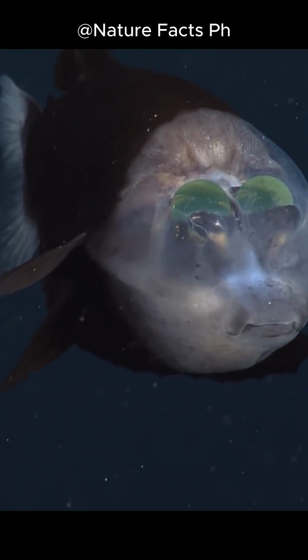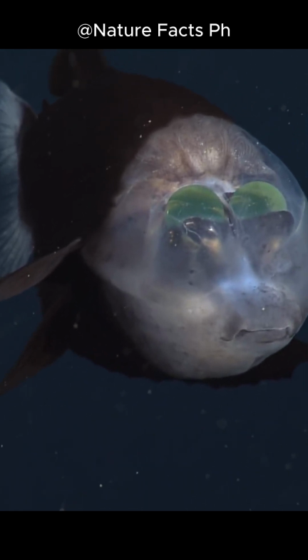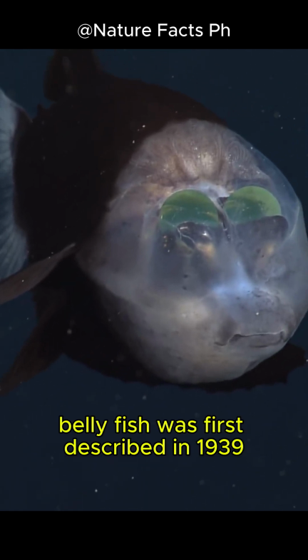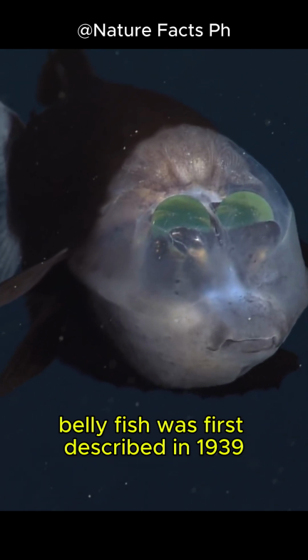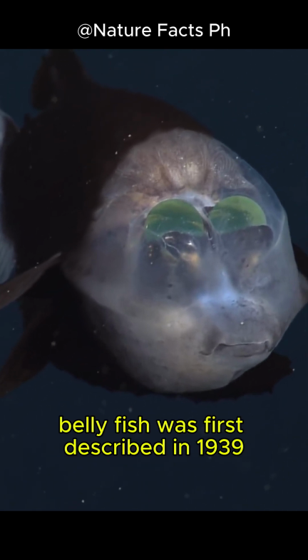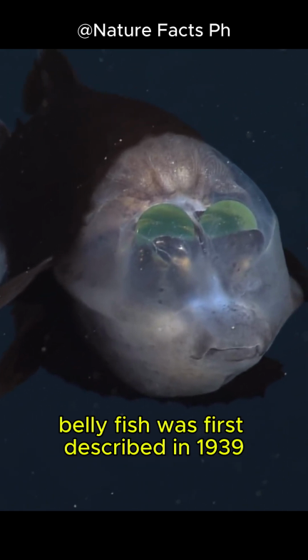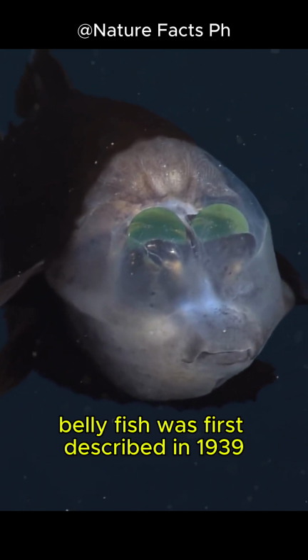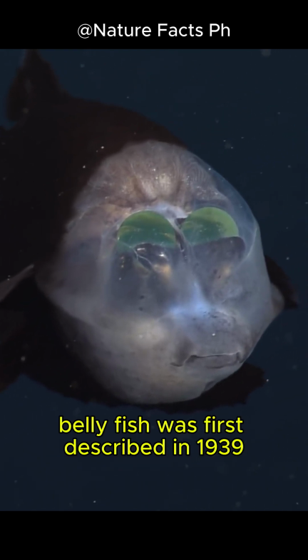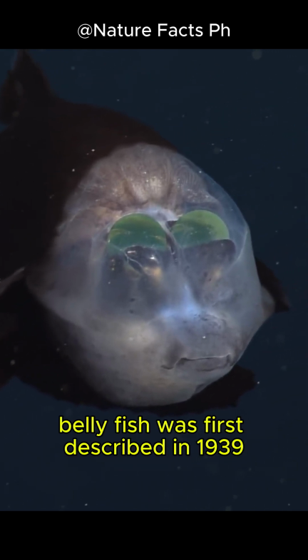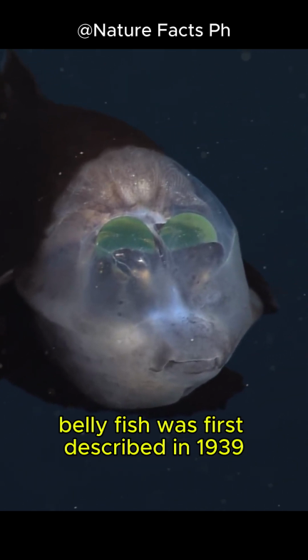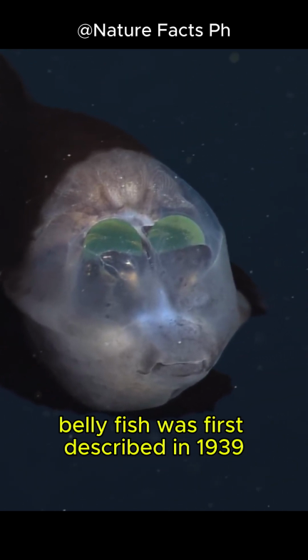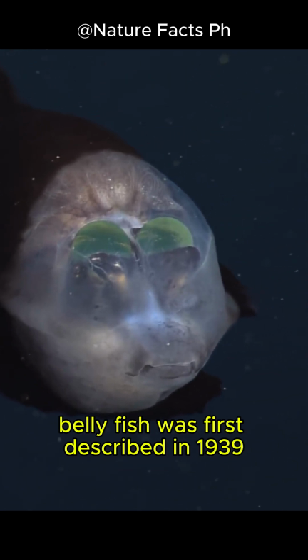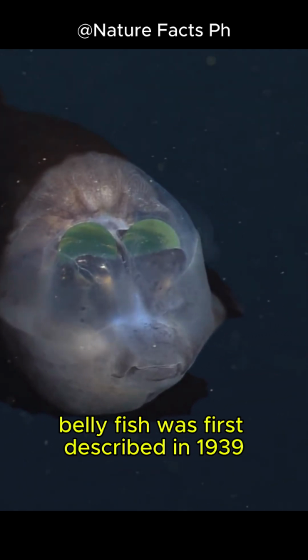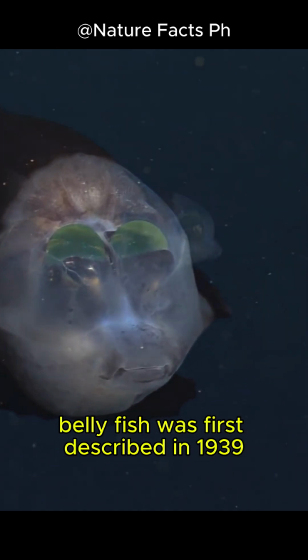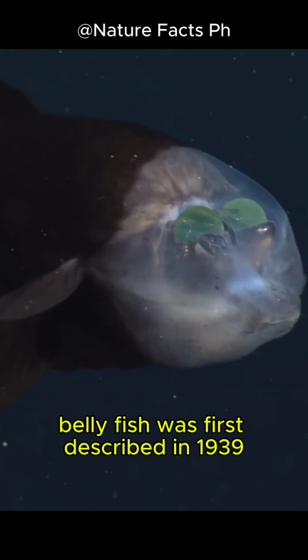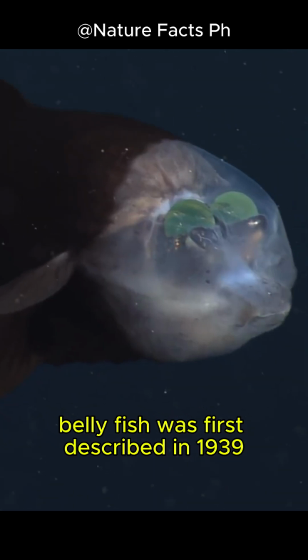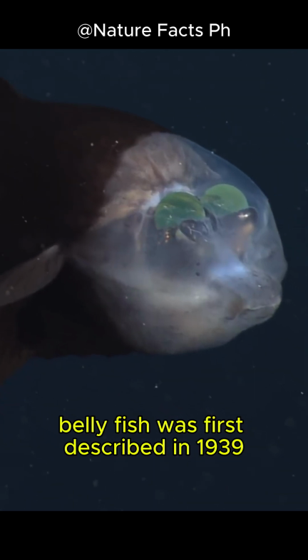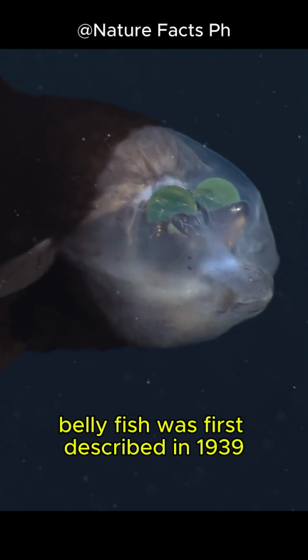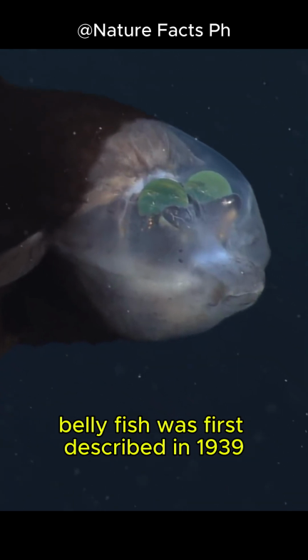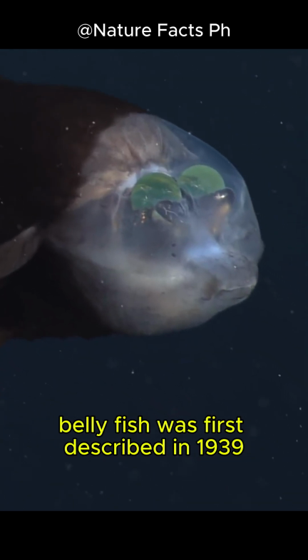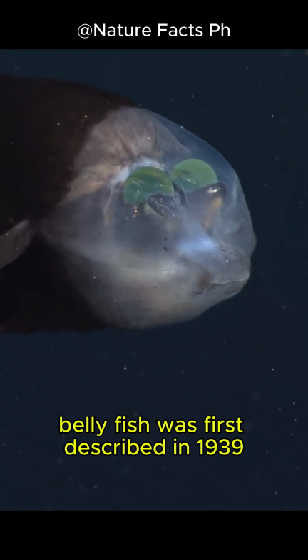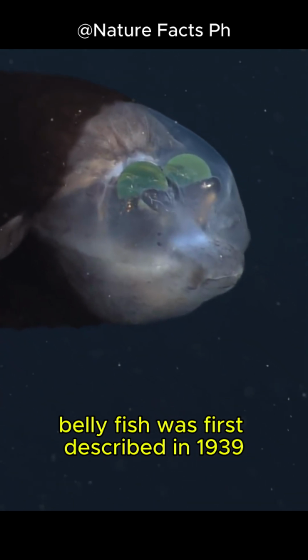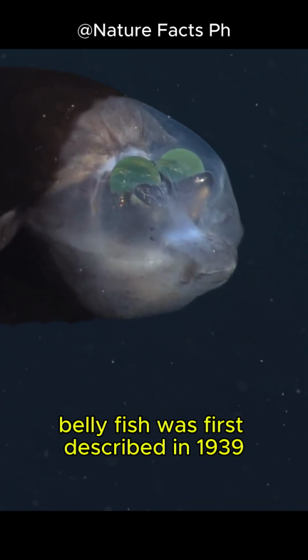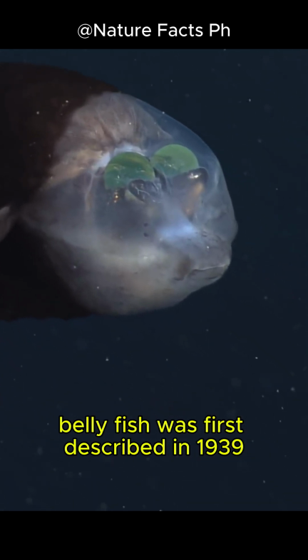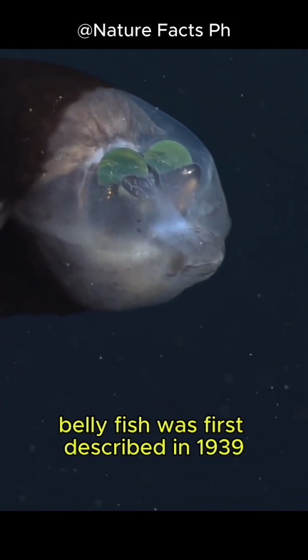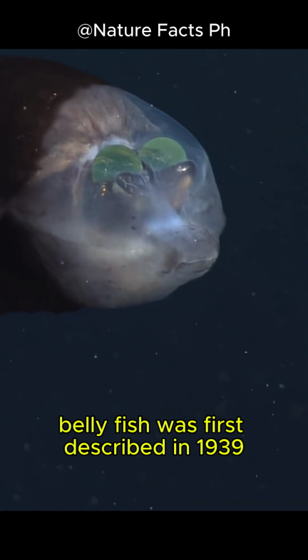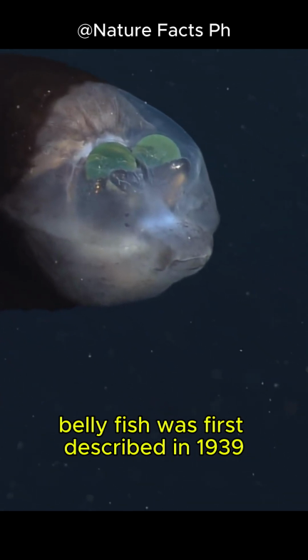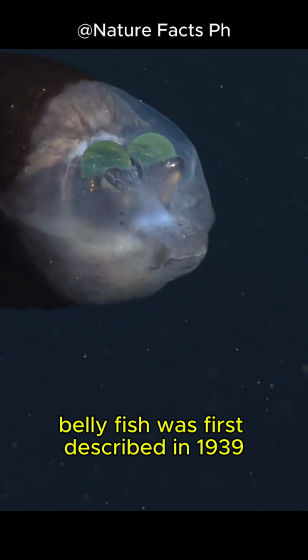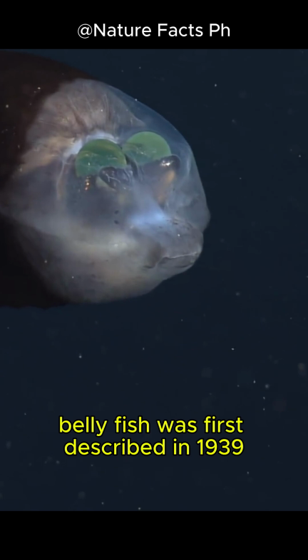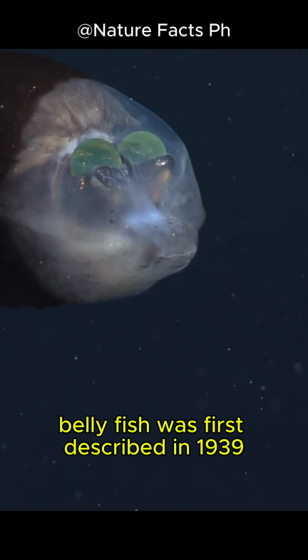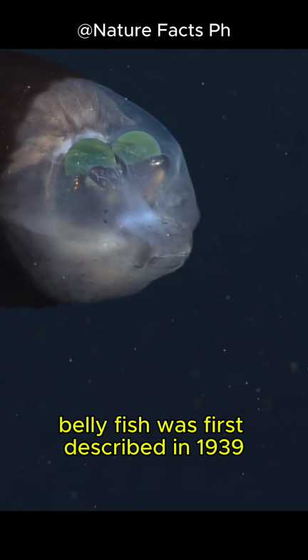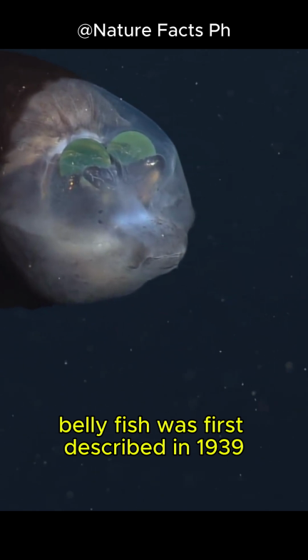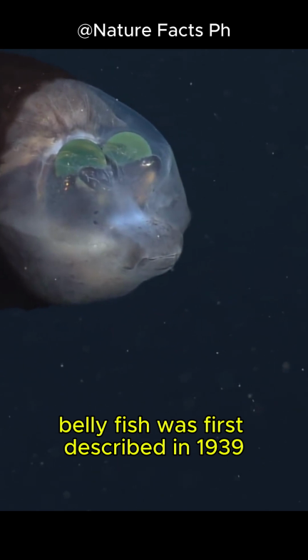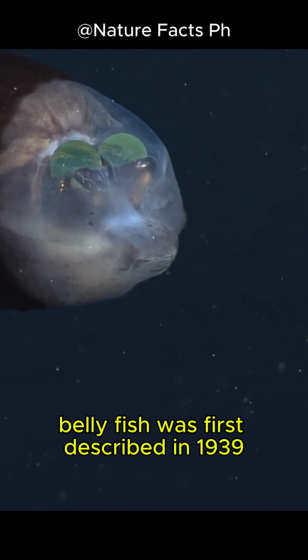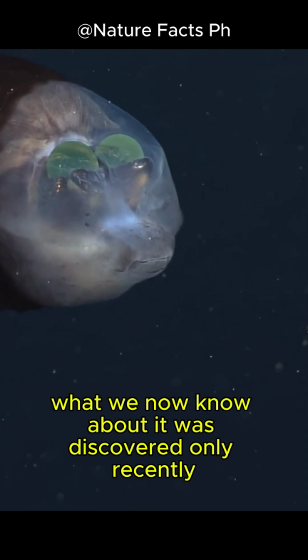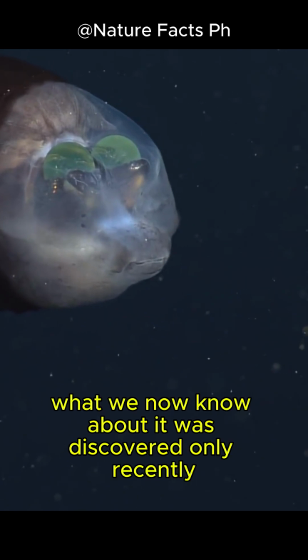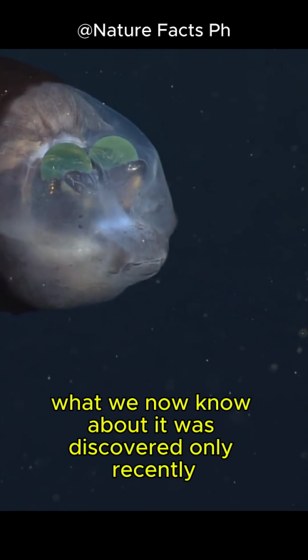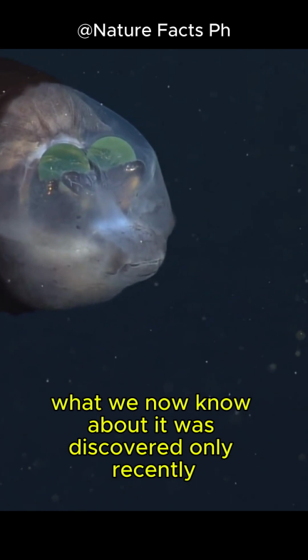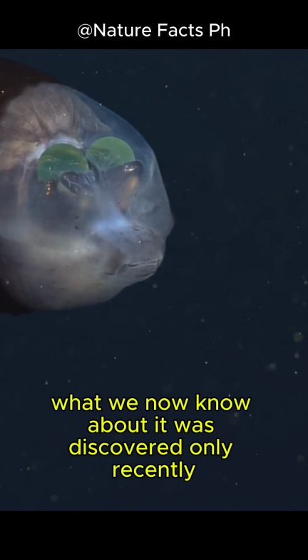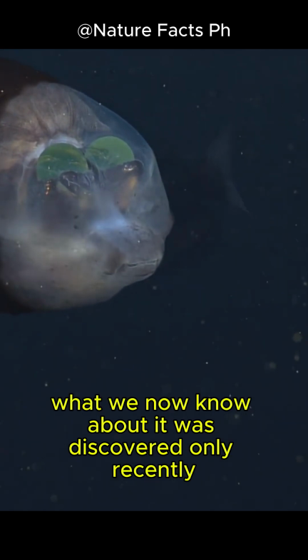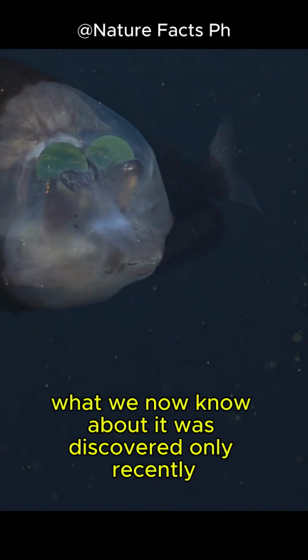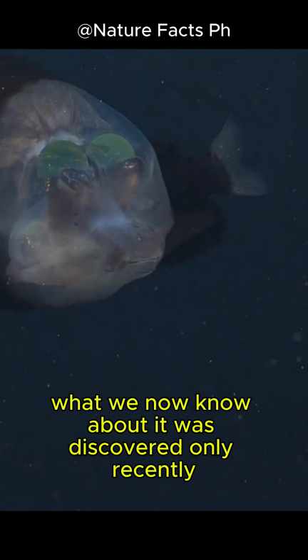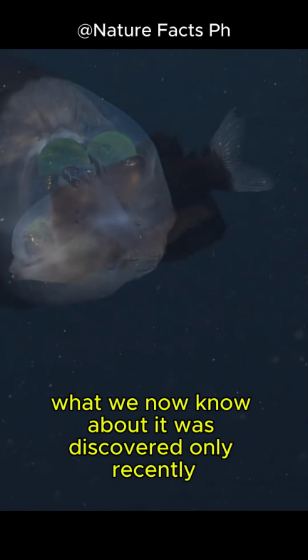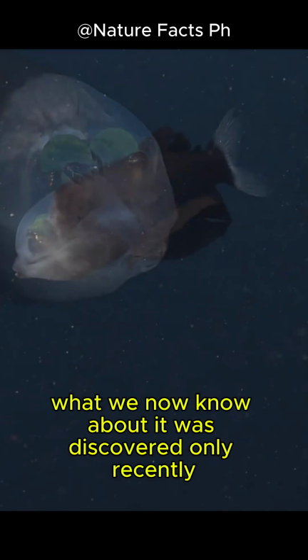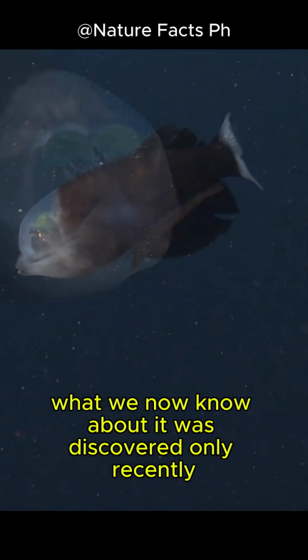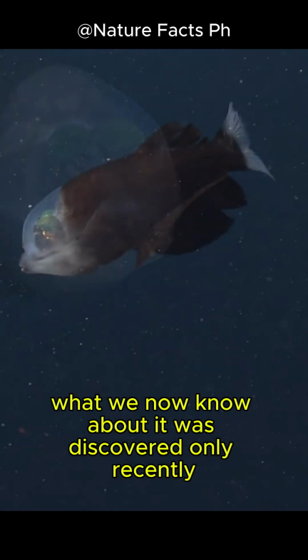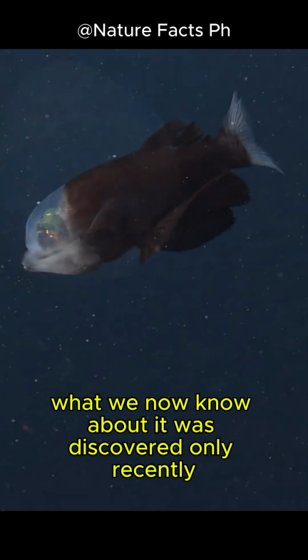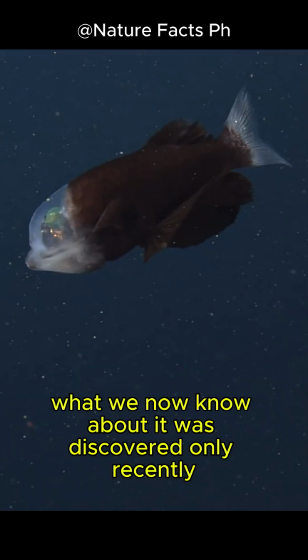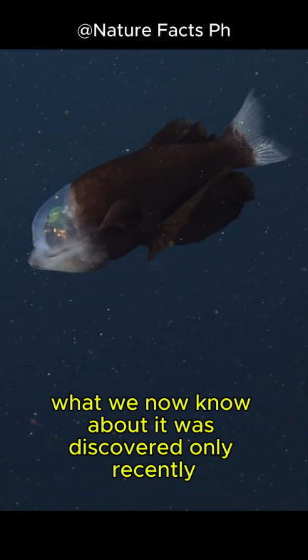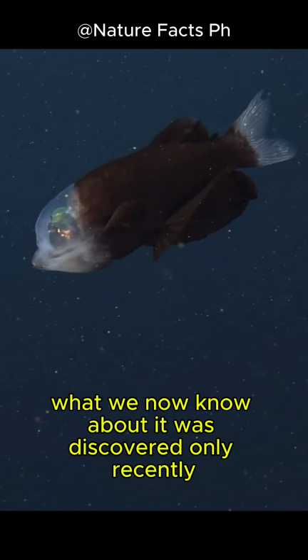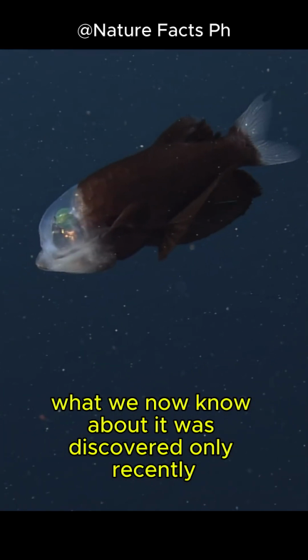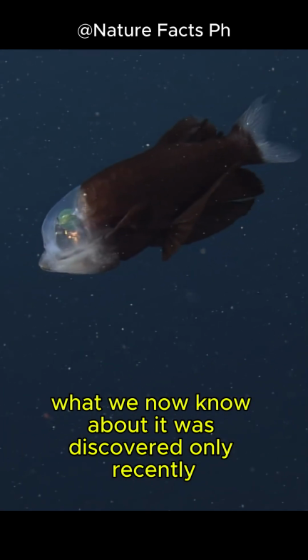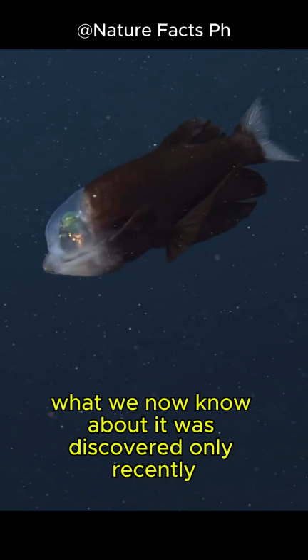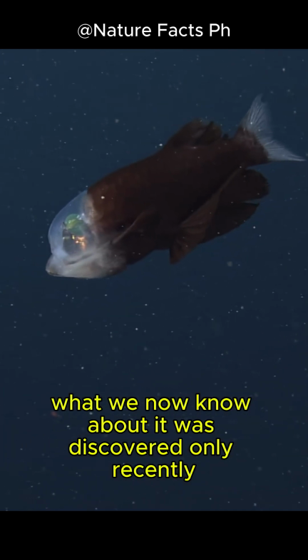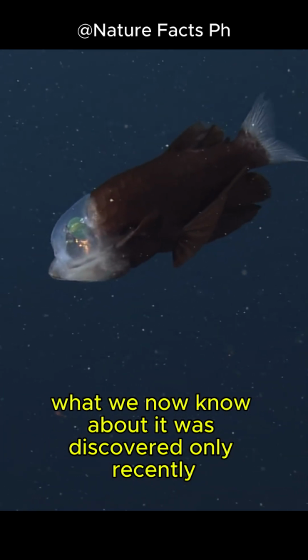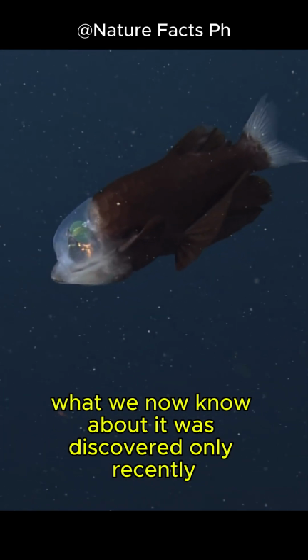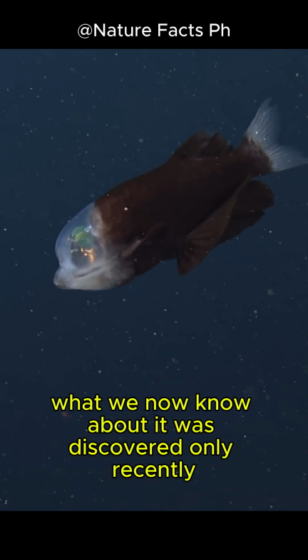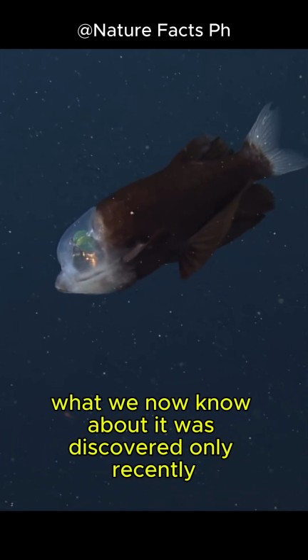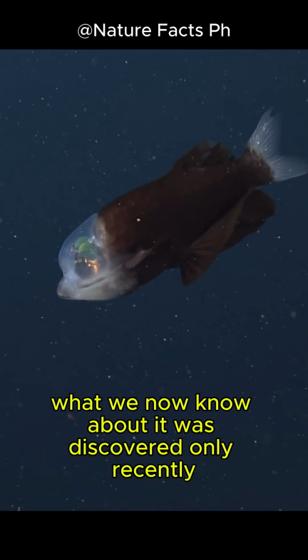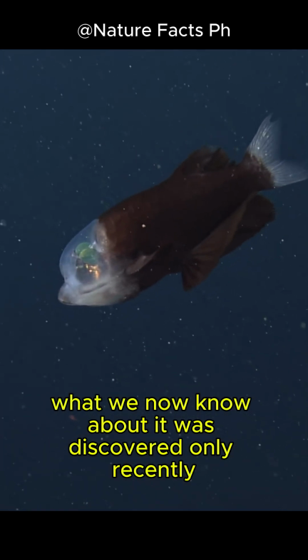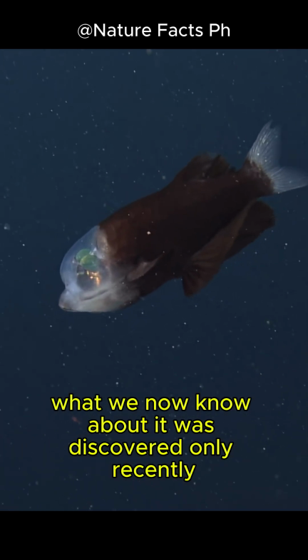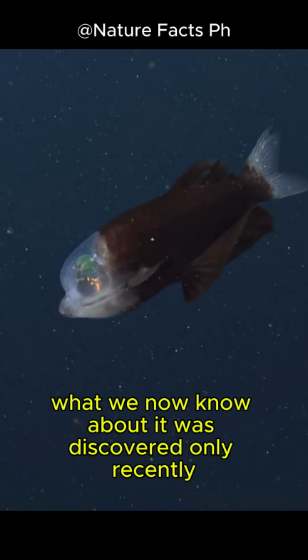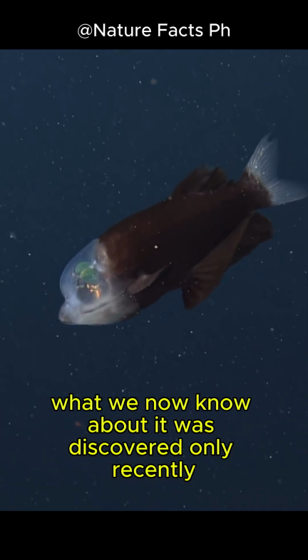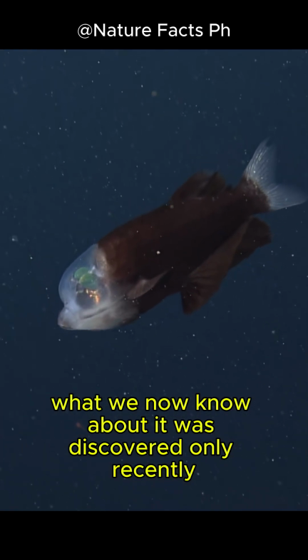Borelli fish was first described in 1939. What we now know about it was discovered only recently.